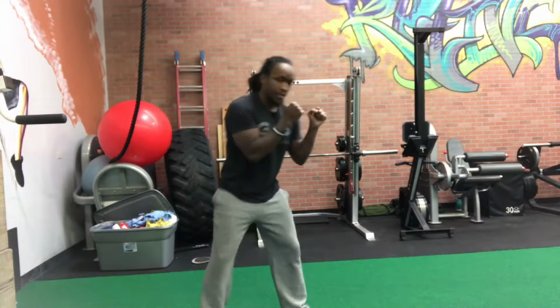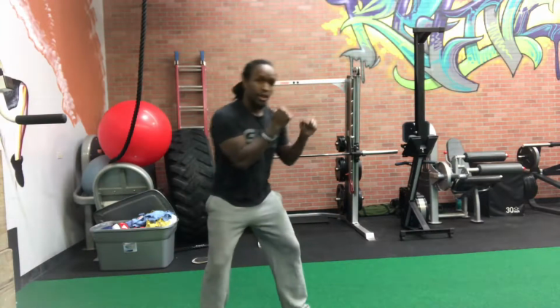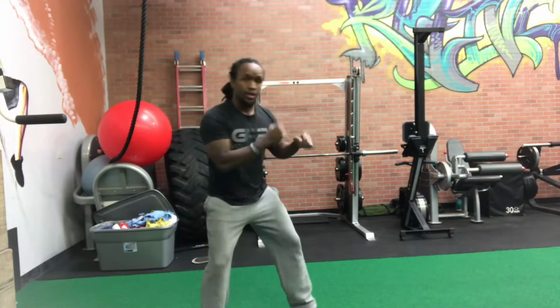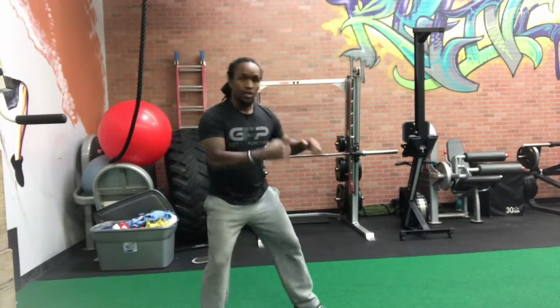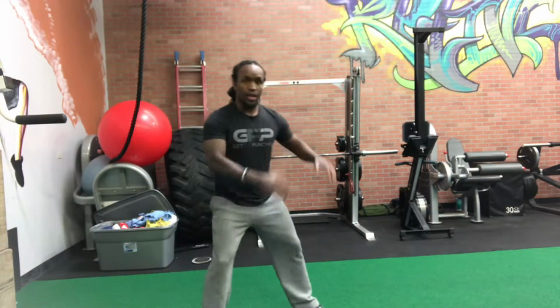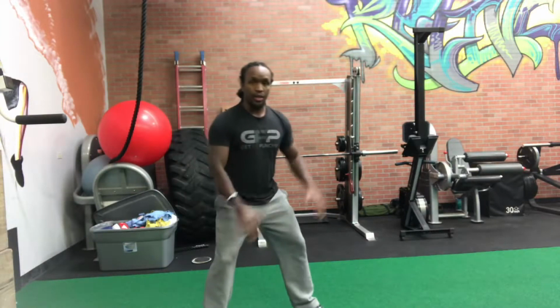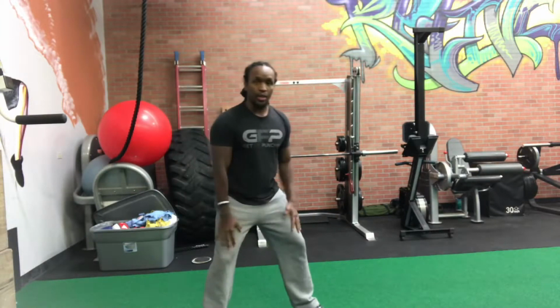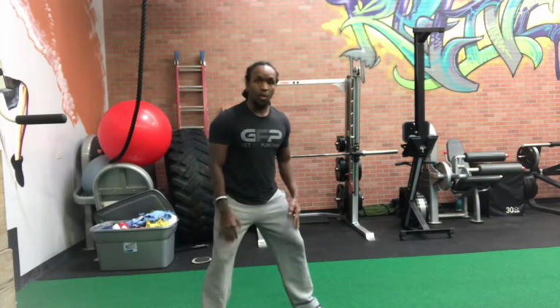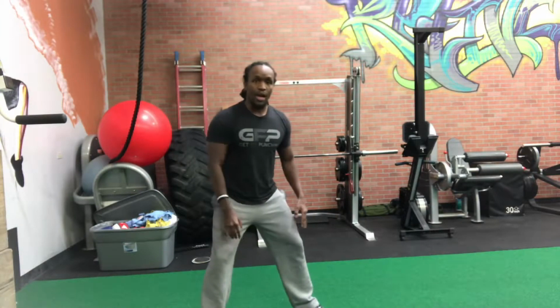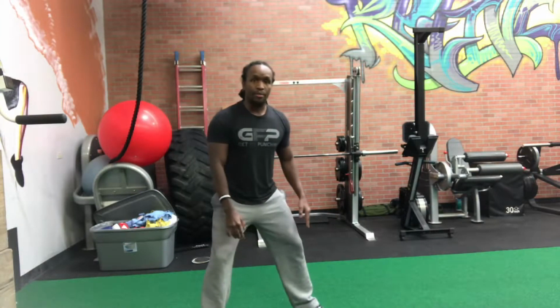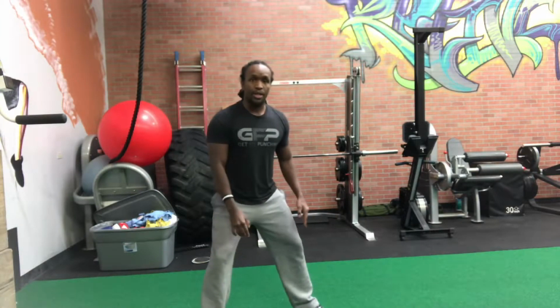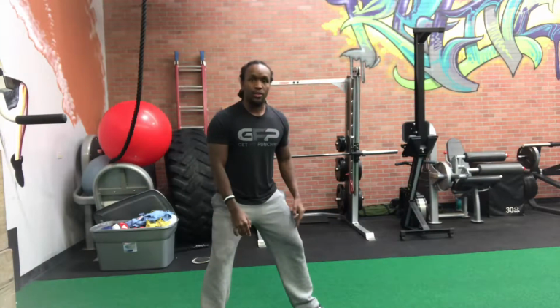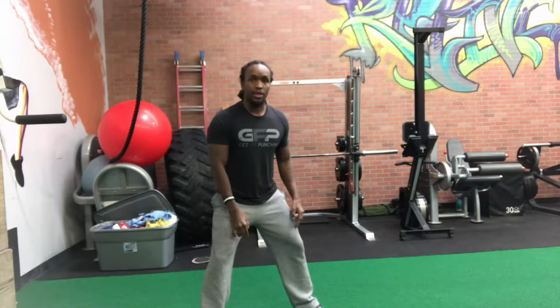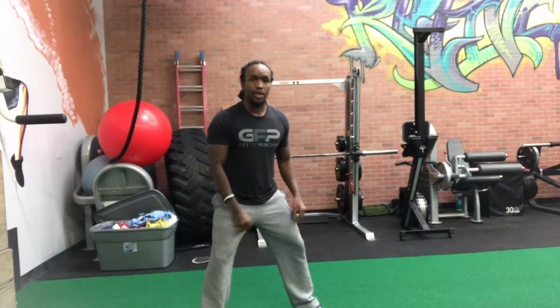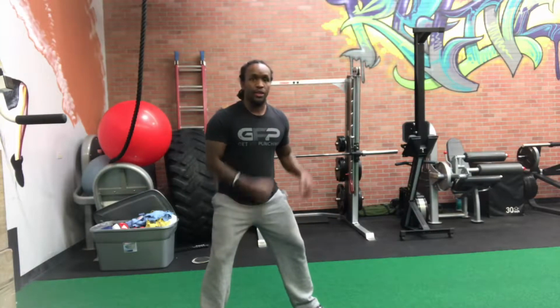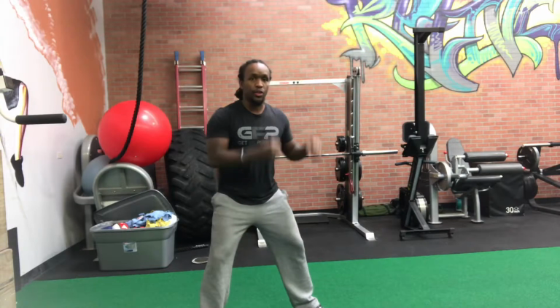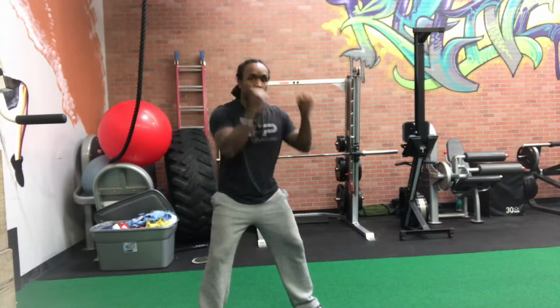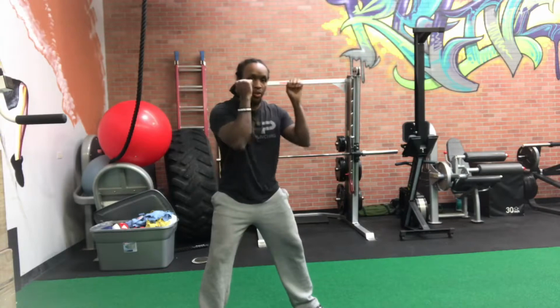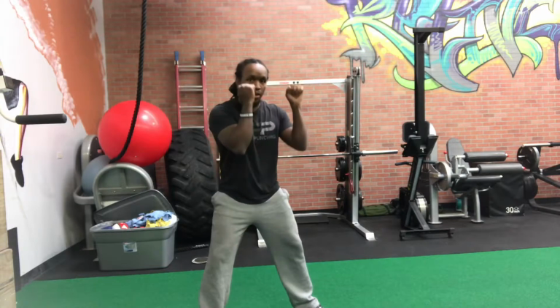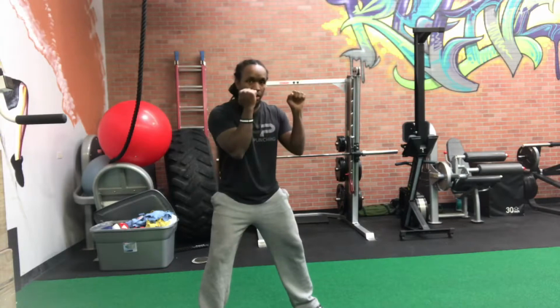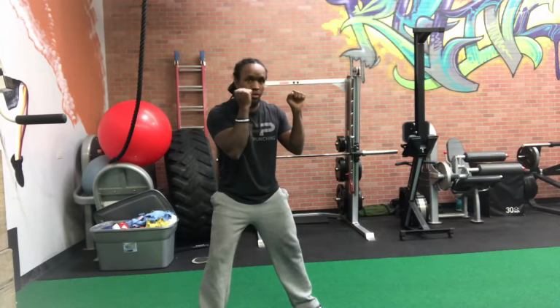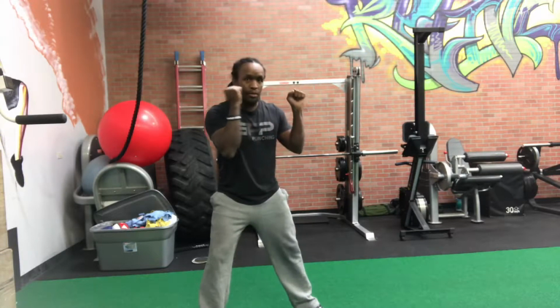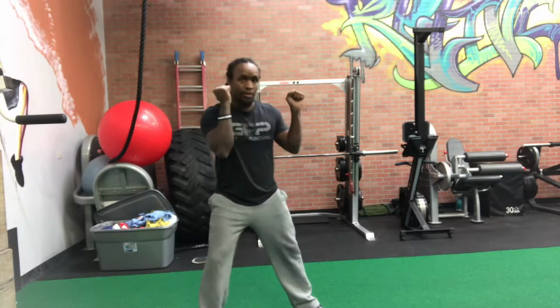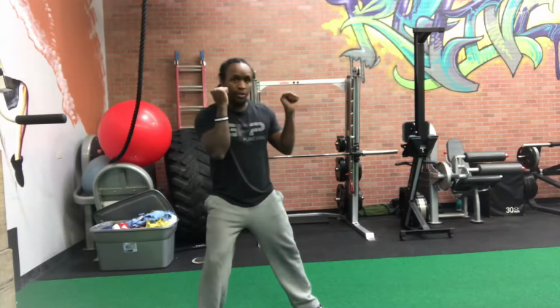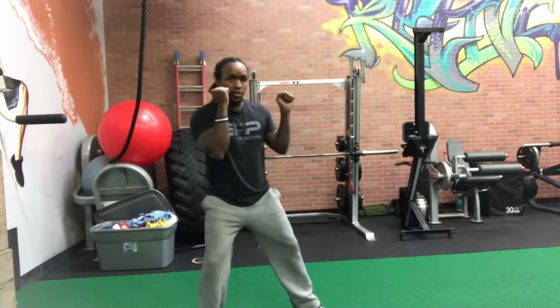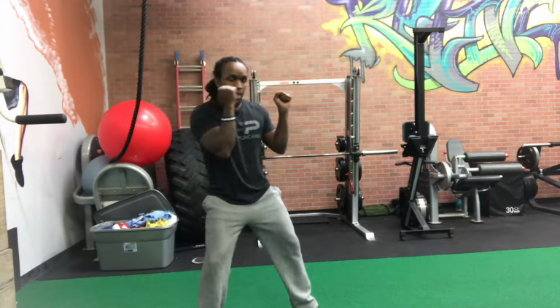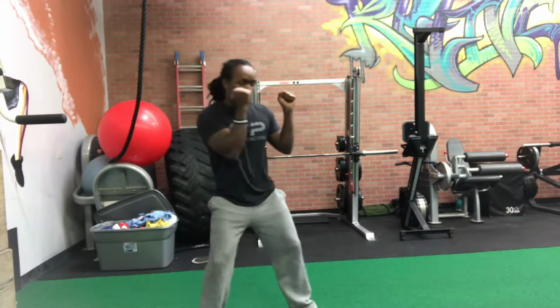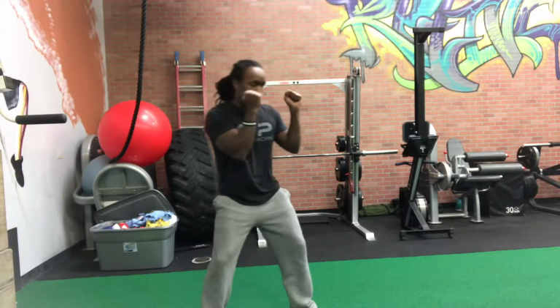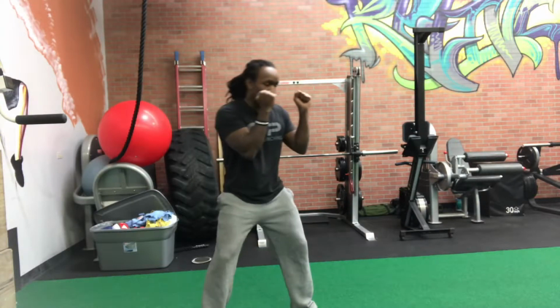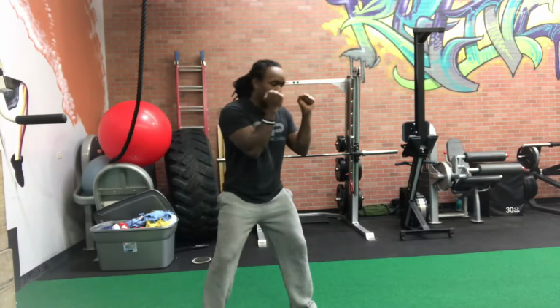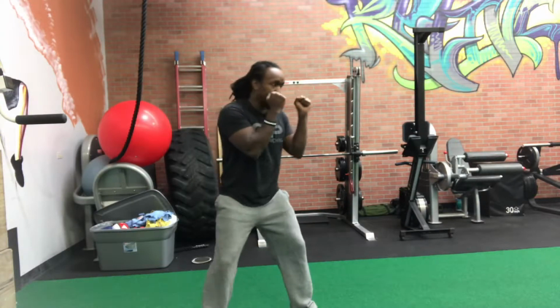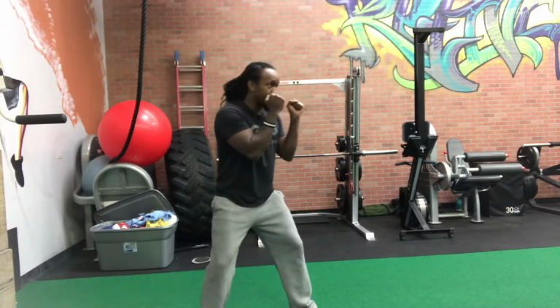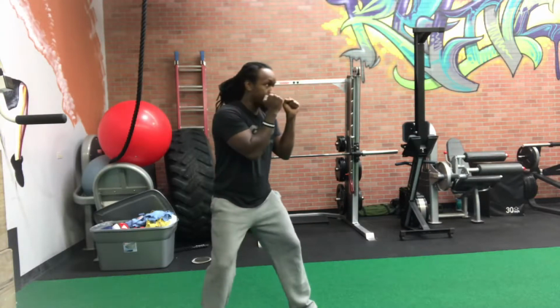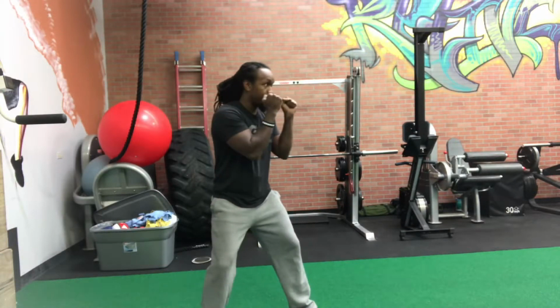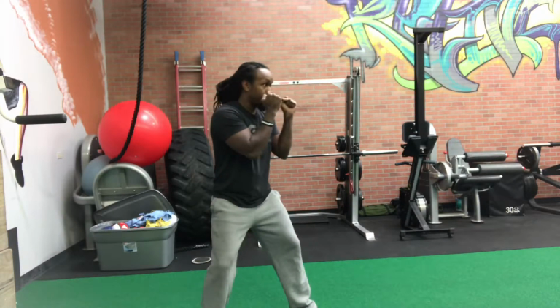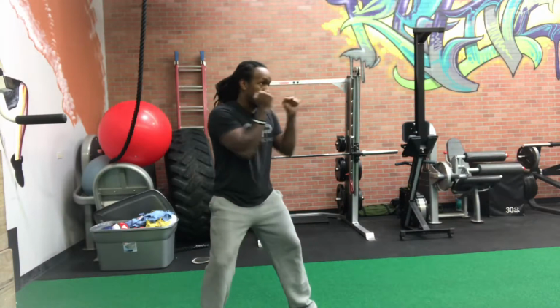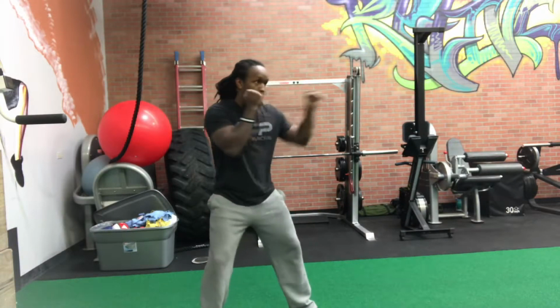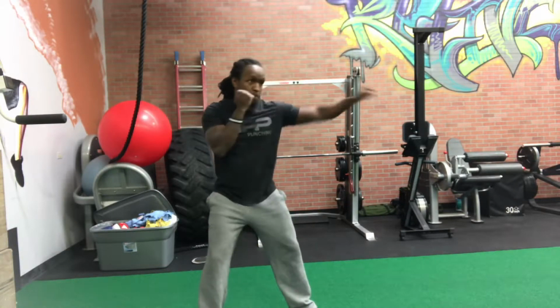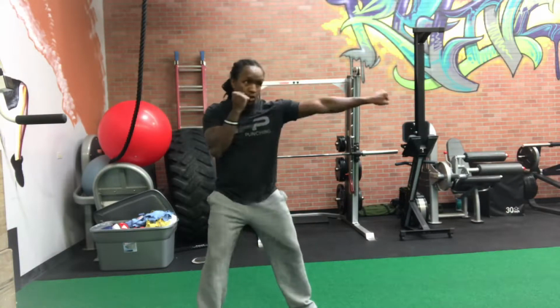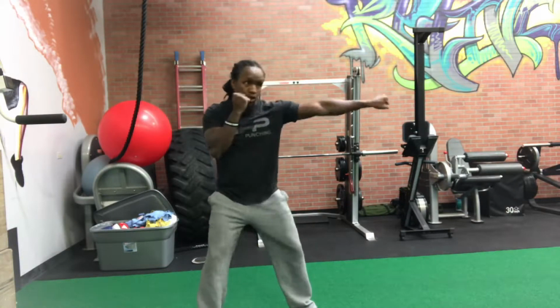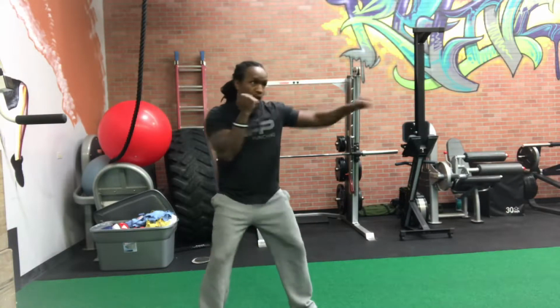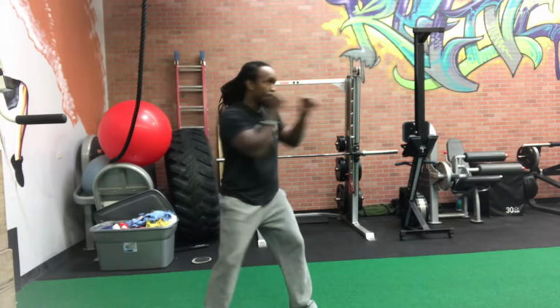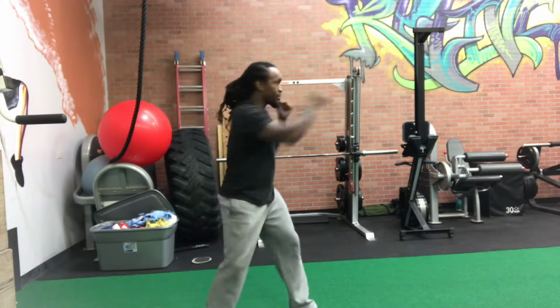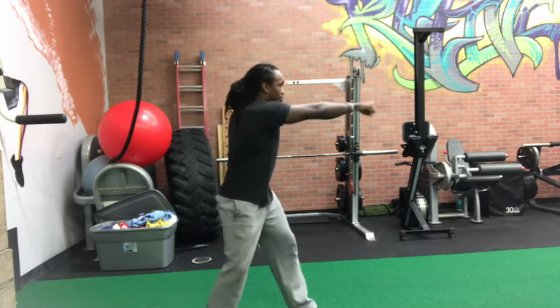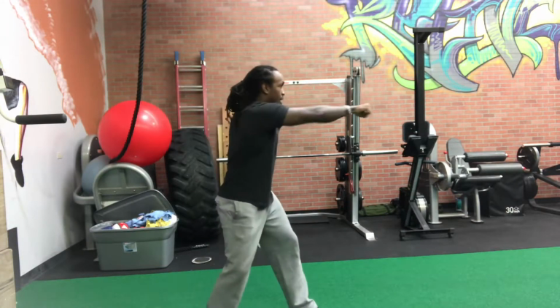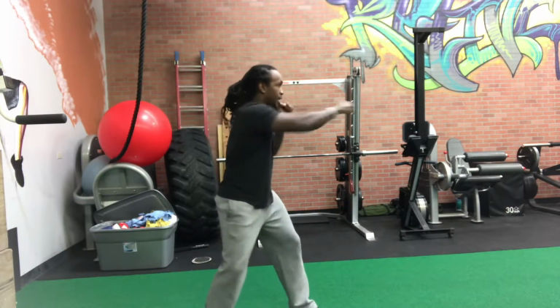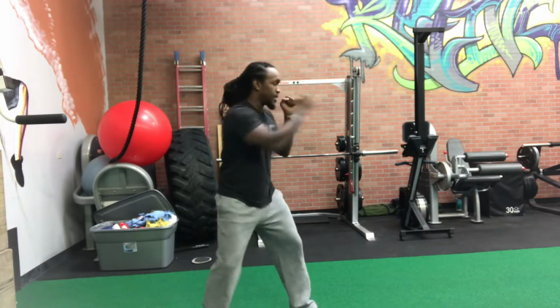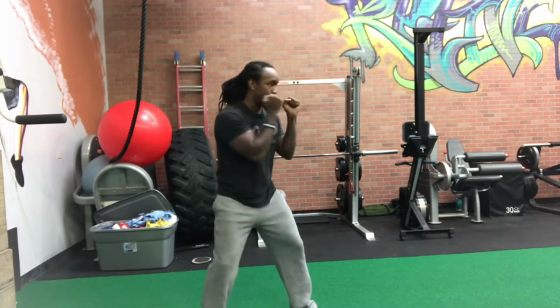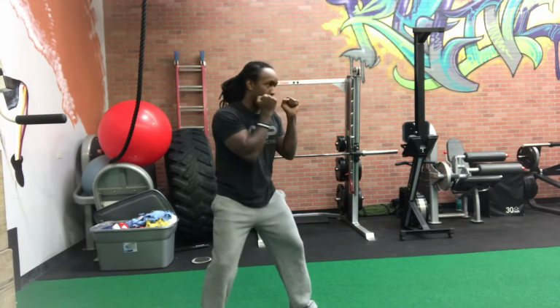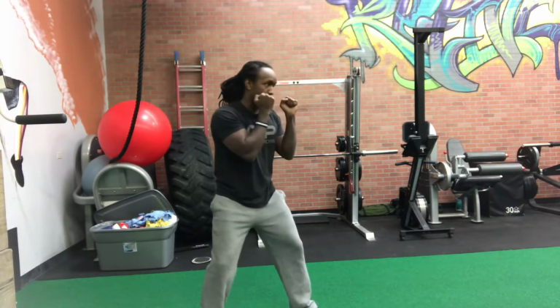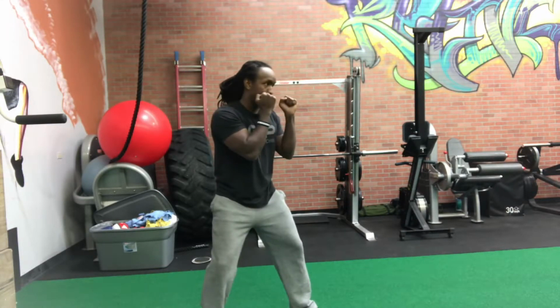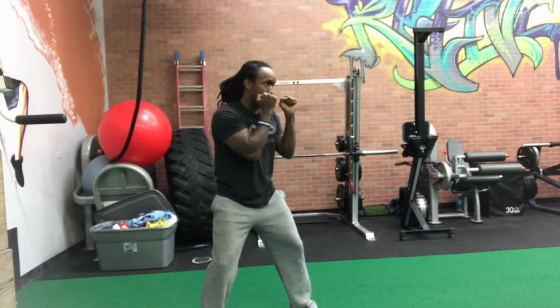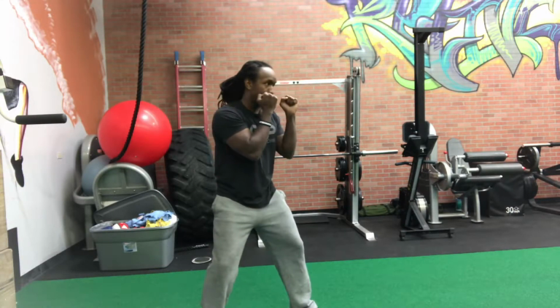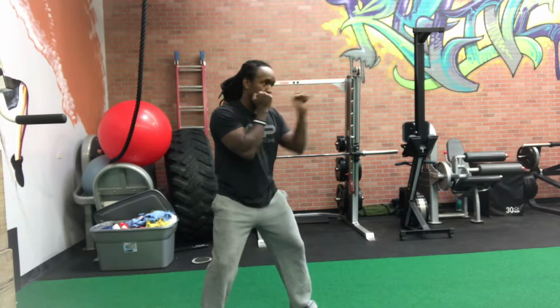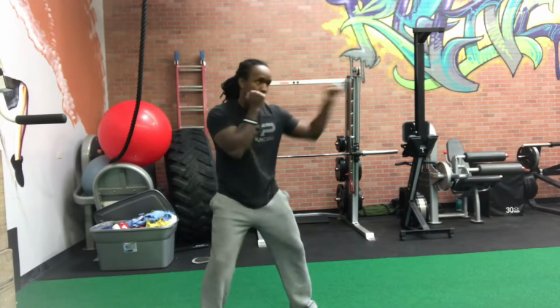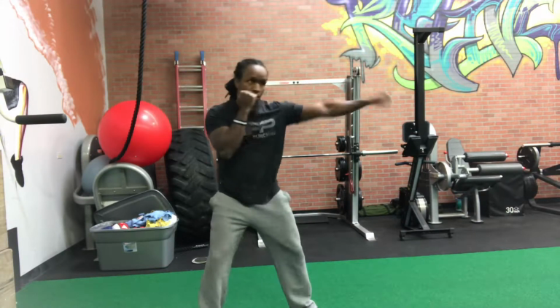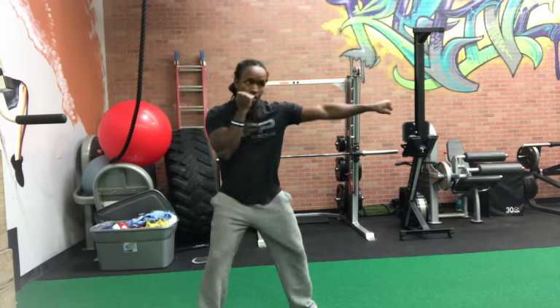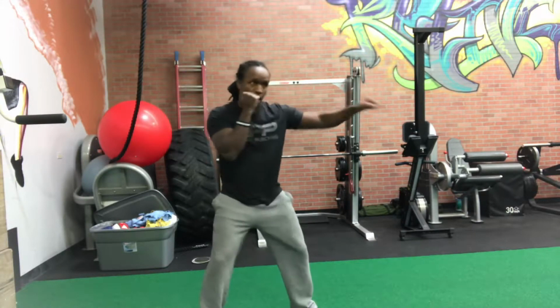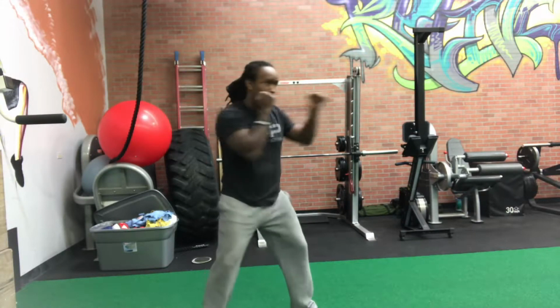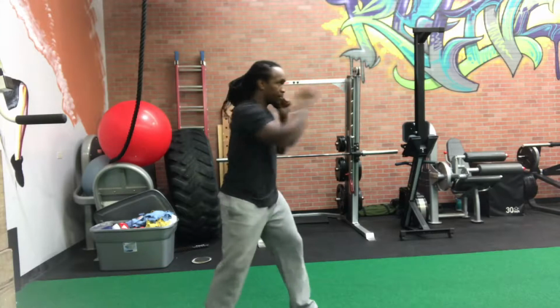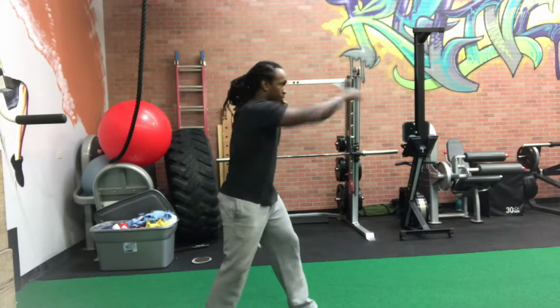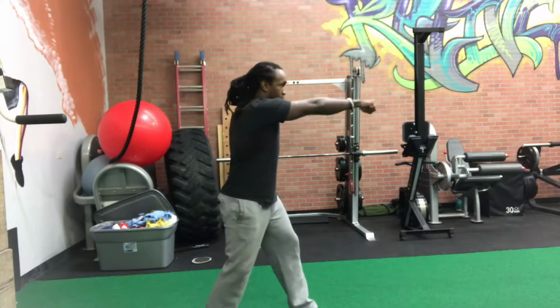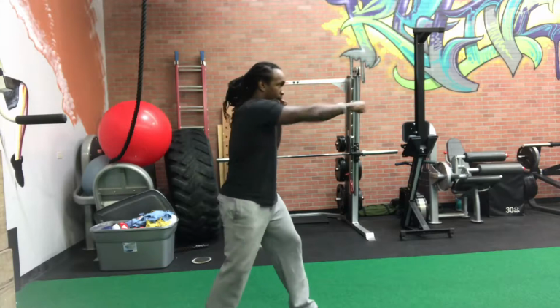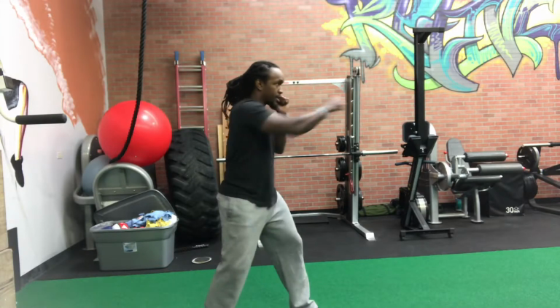So again, good wide base underneath you, both hands covering both sides of your cheek. Jab, cross. Jab, cross.